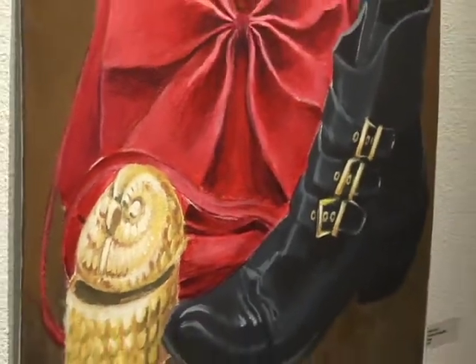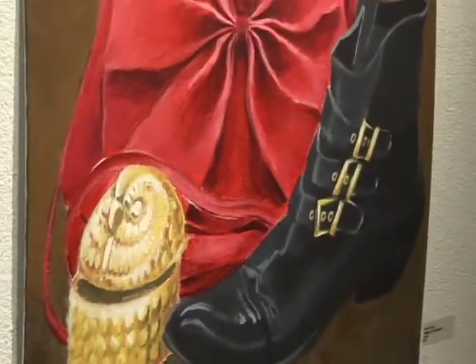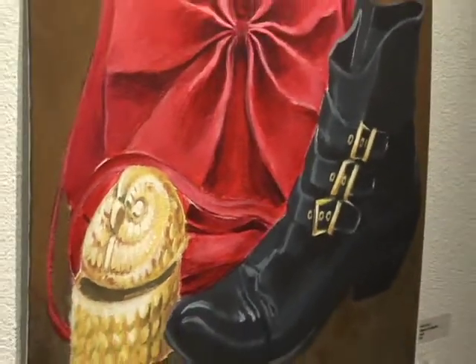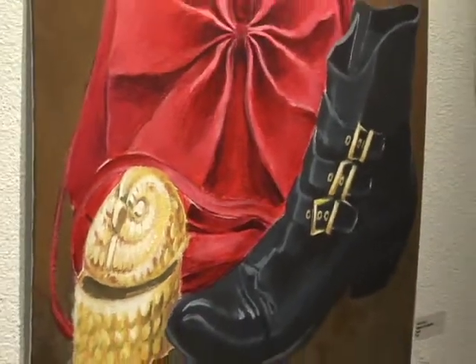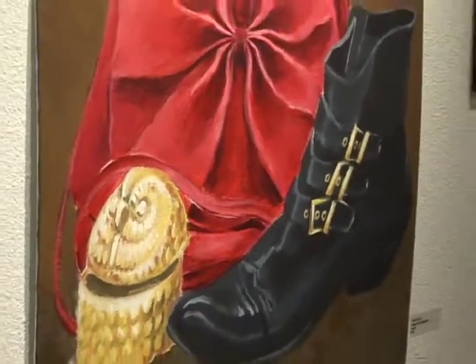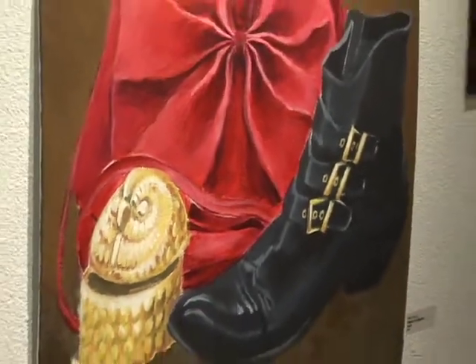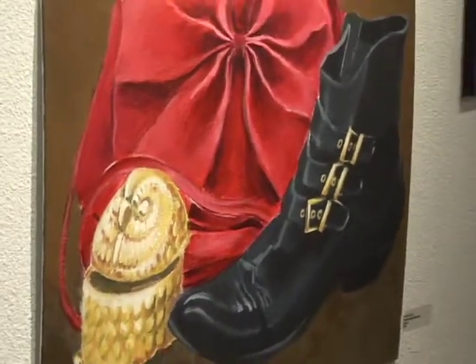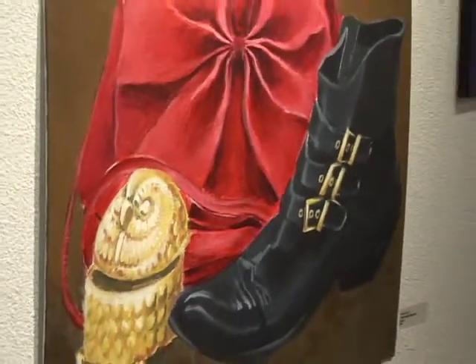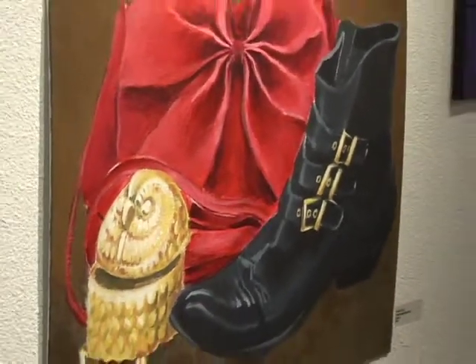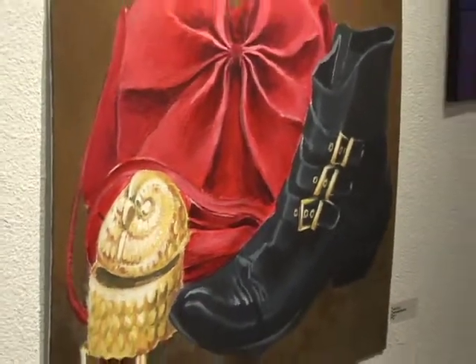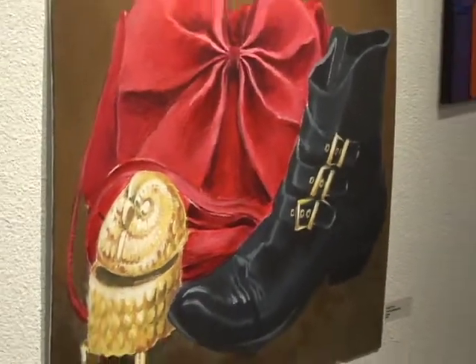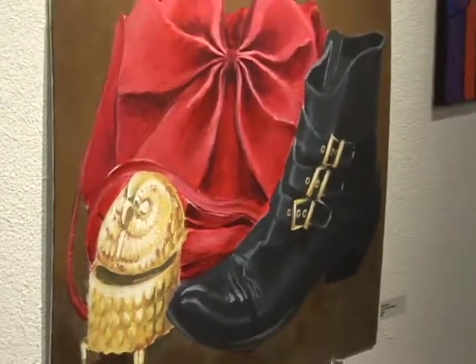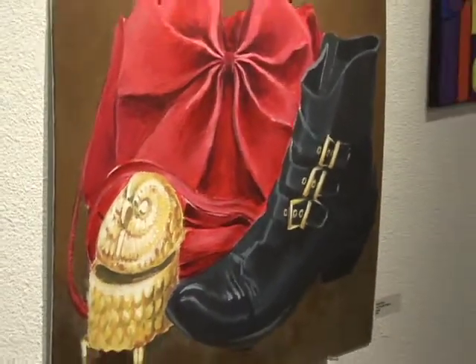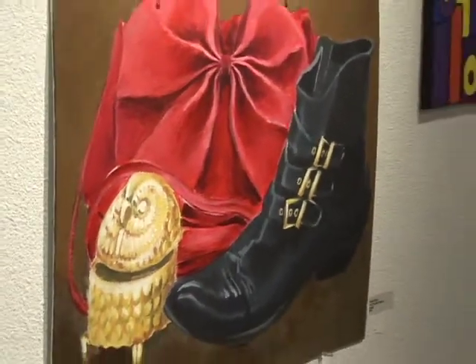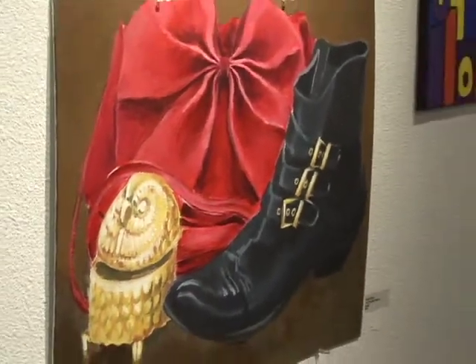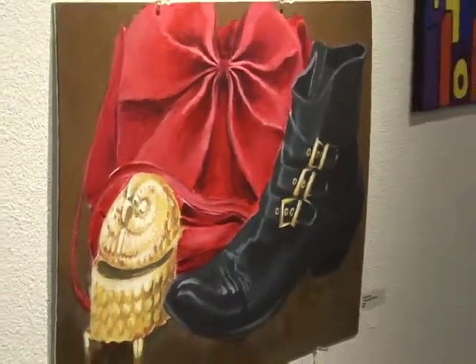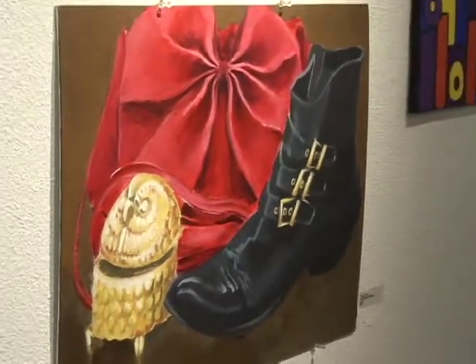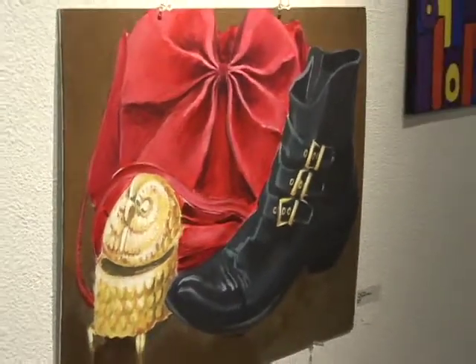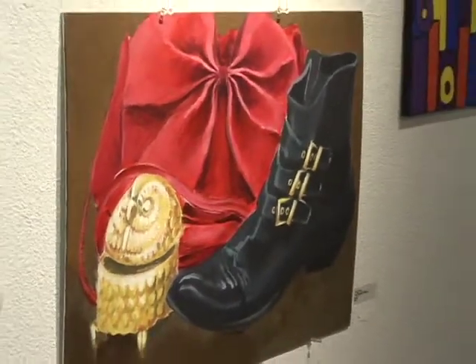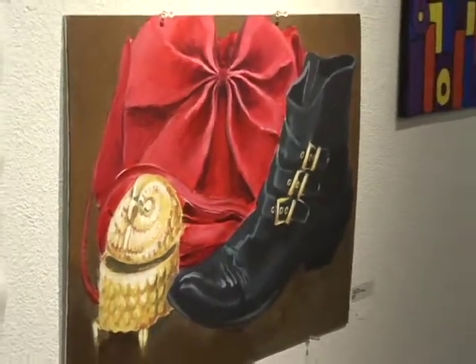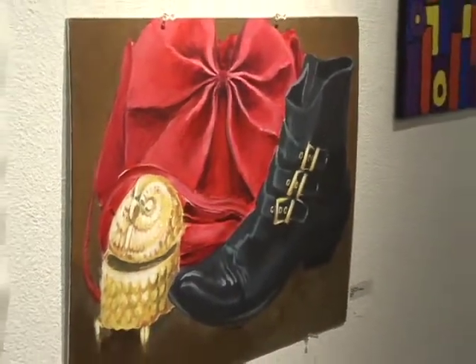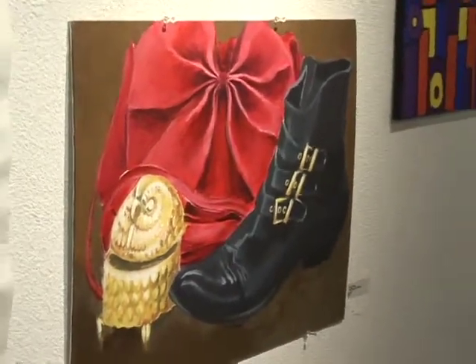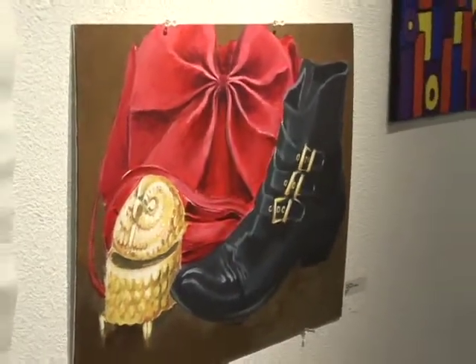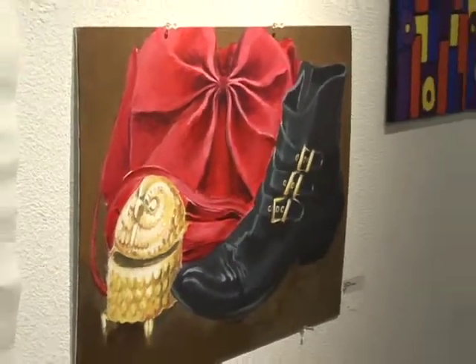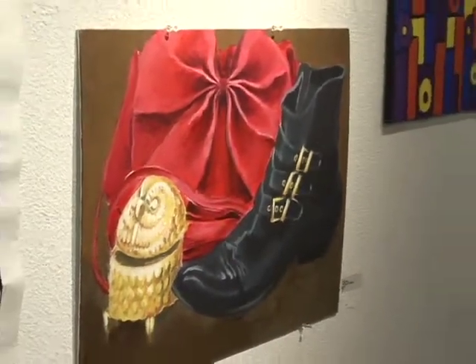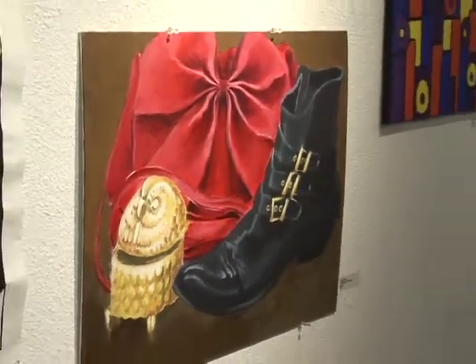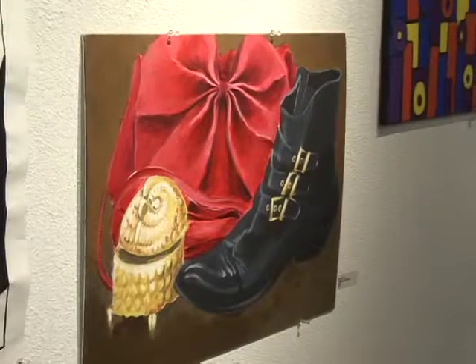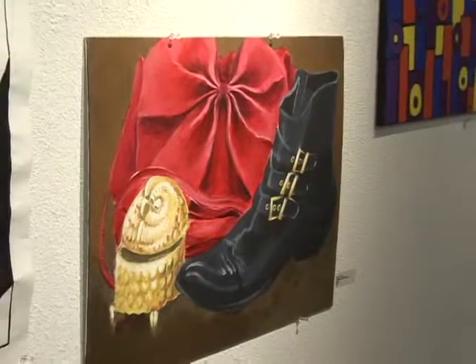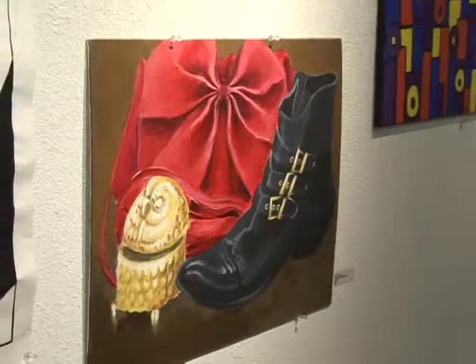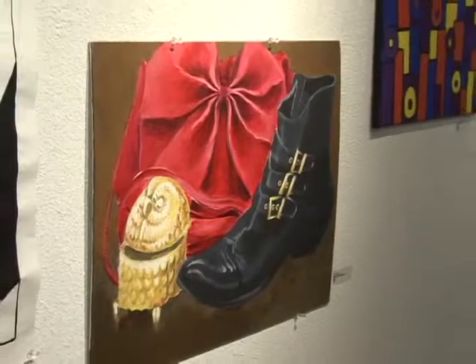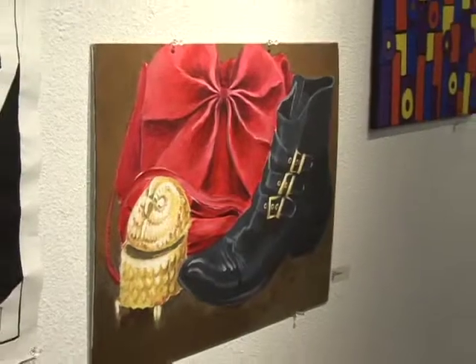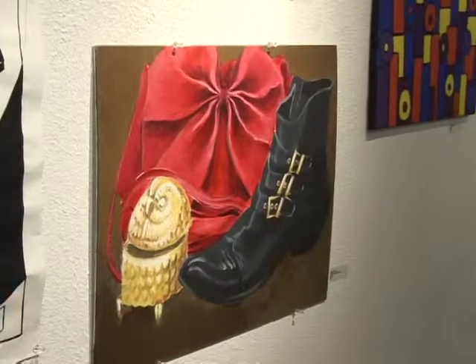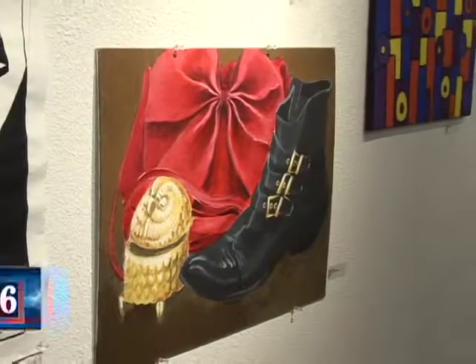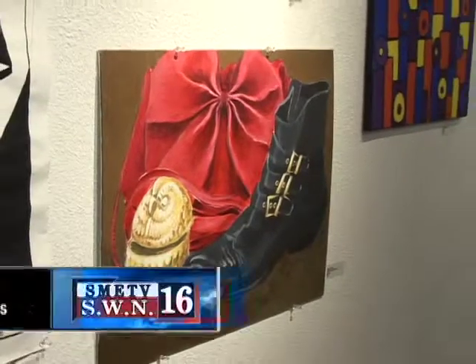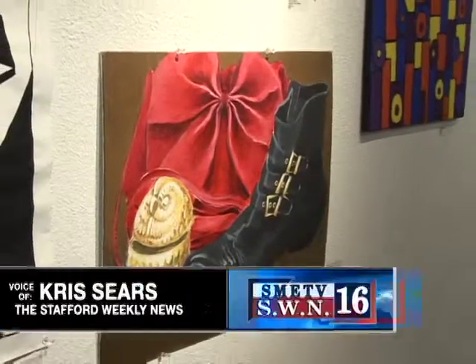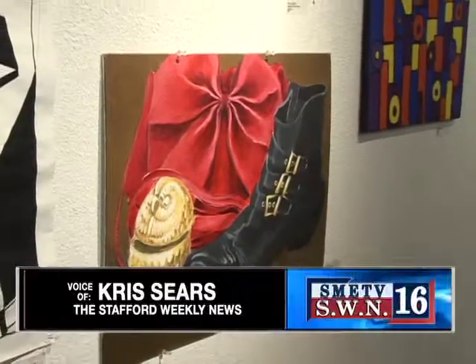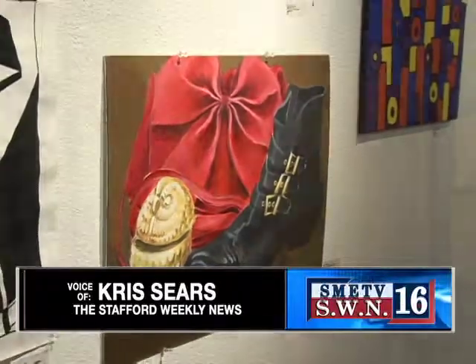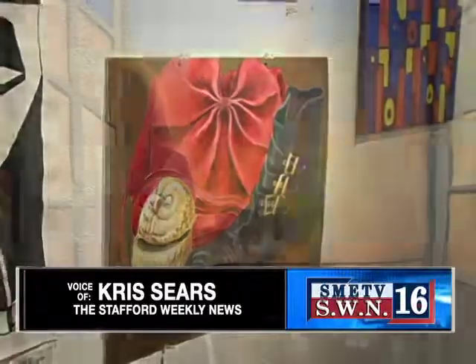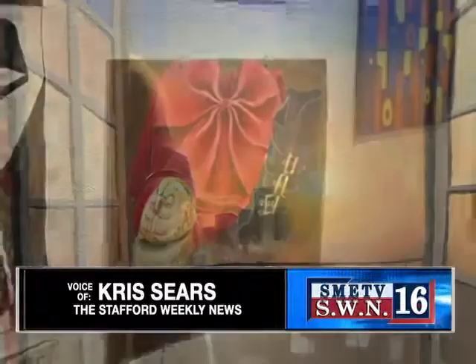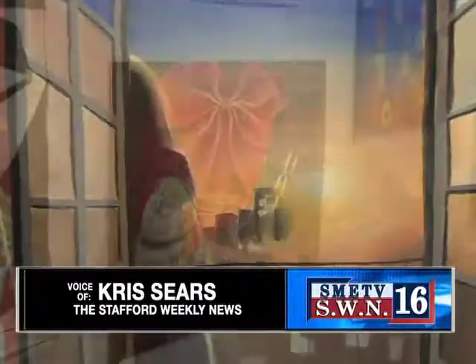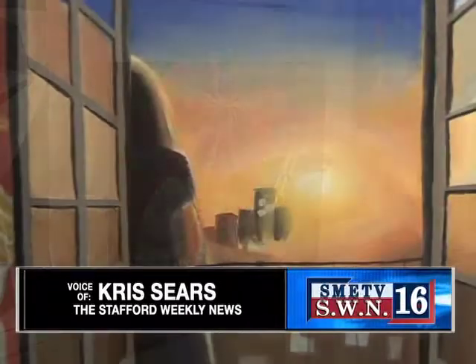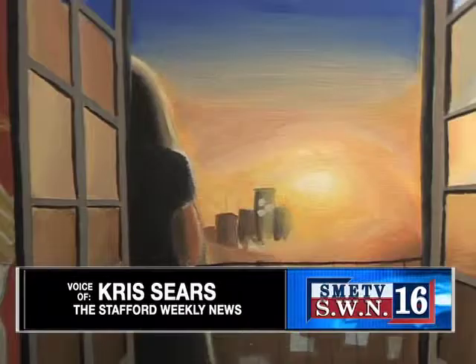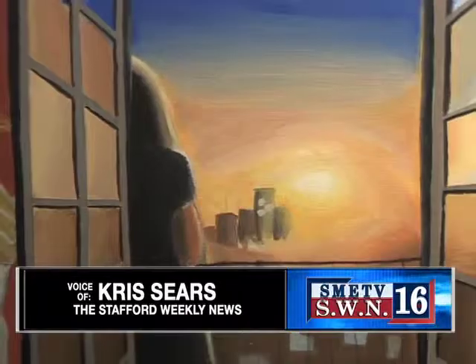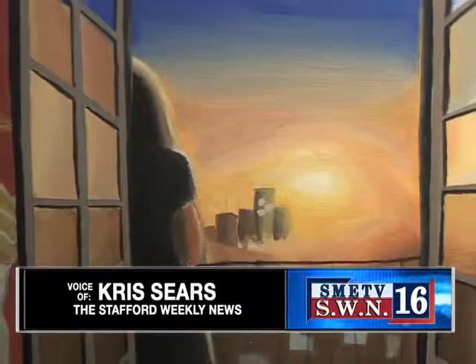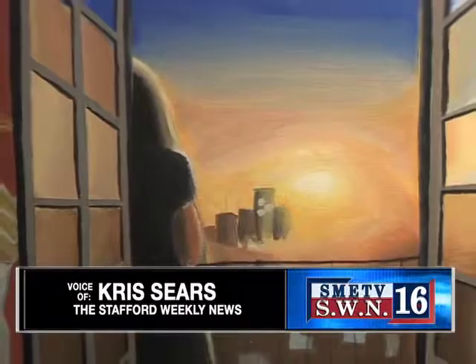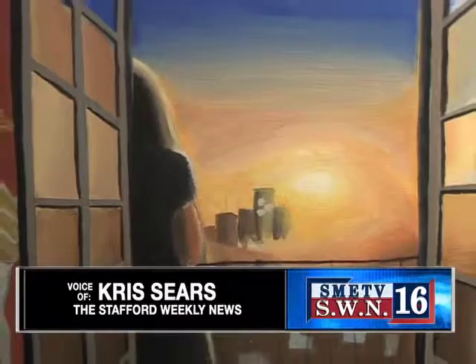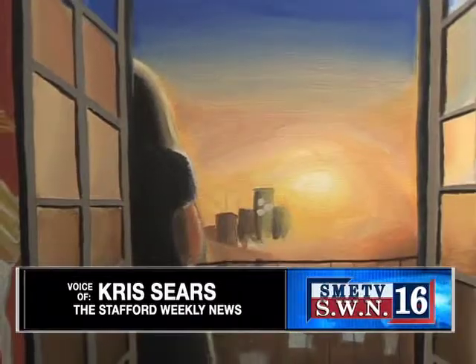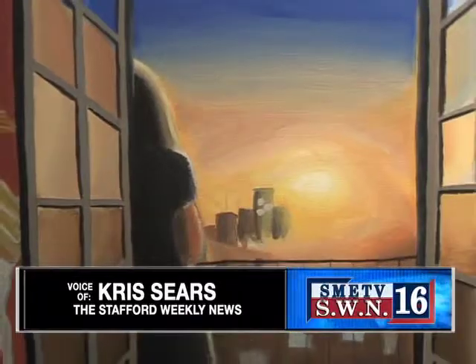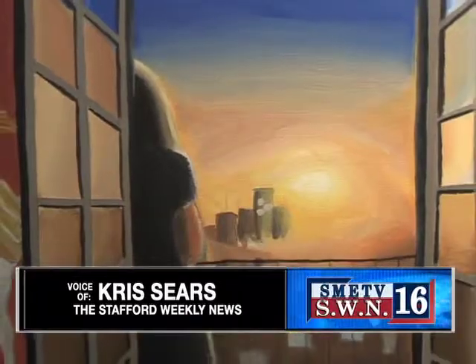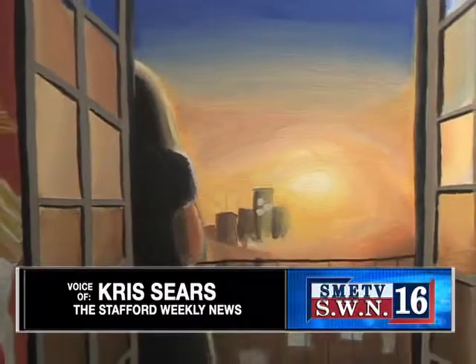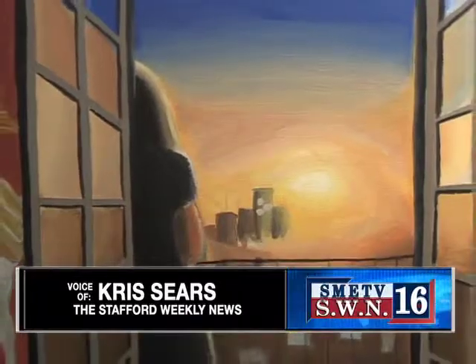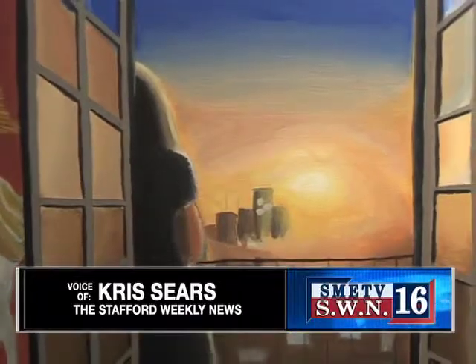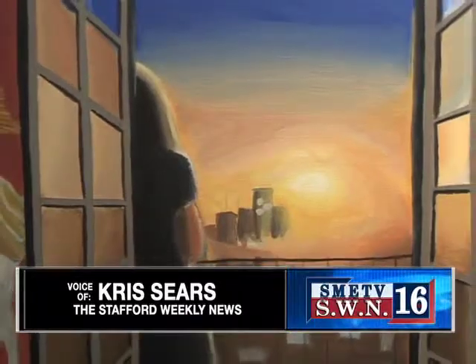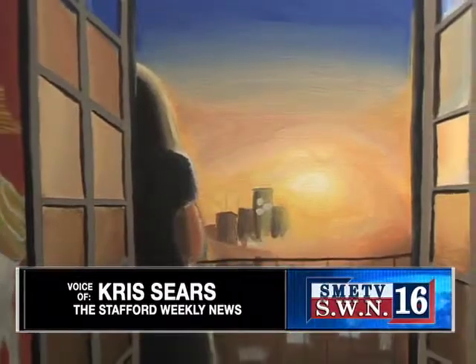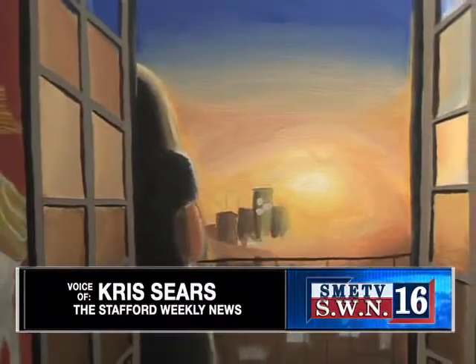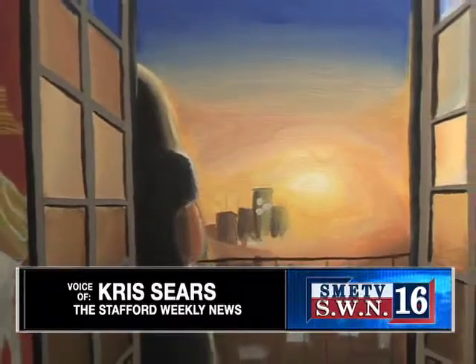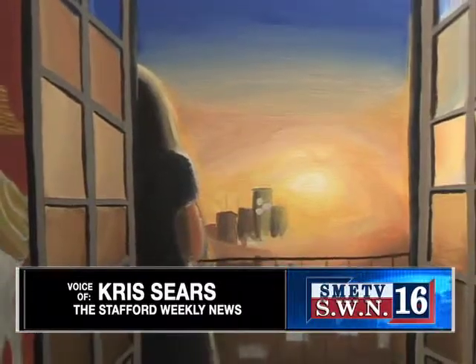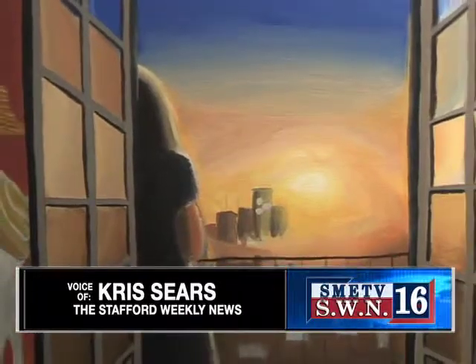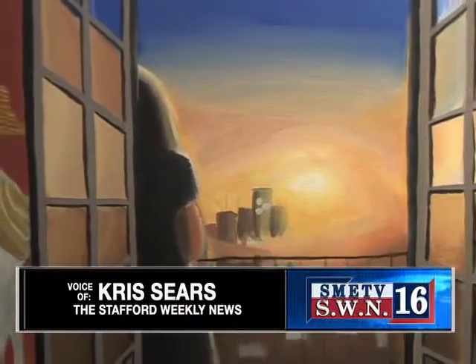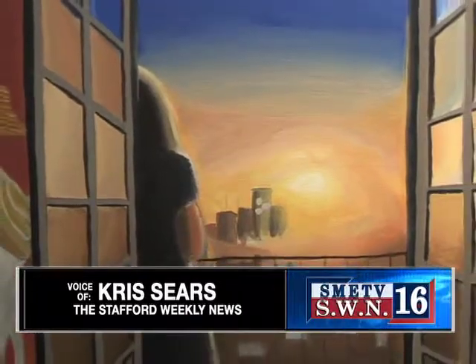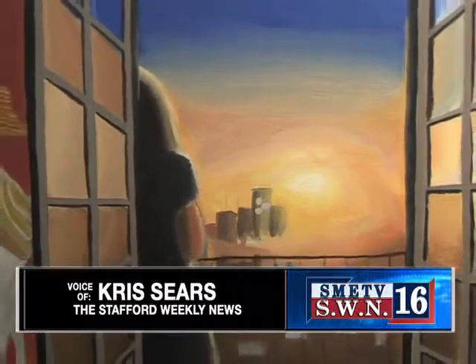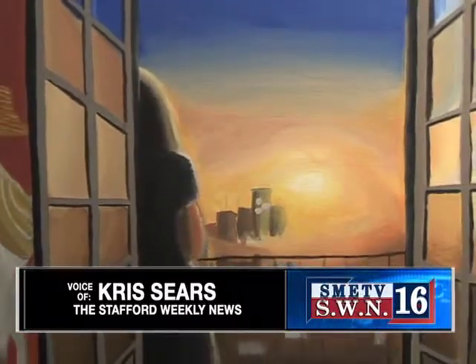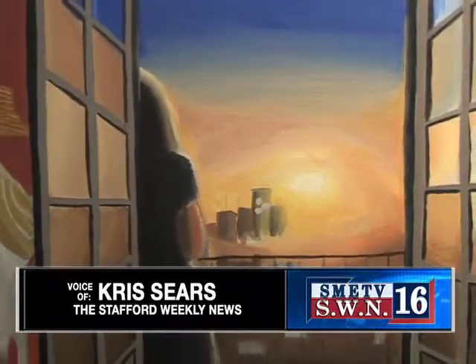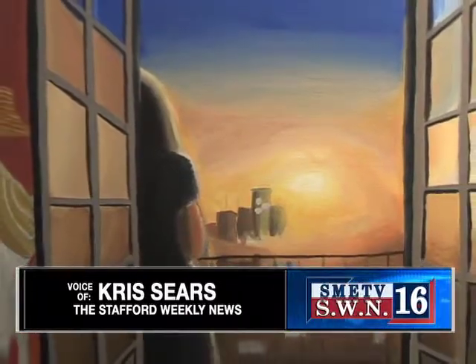The exhibit featured a plethora of visual poetry, which included paintings, photographs, as well as sculptures.